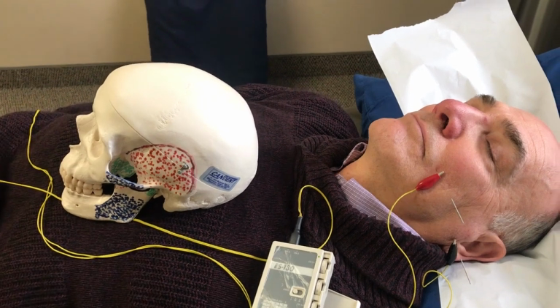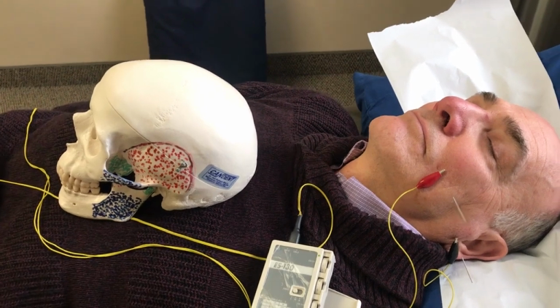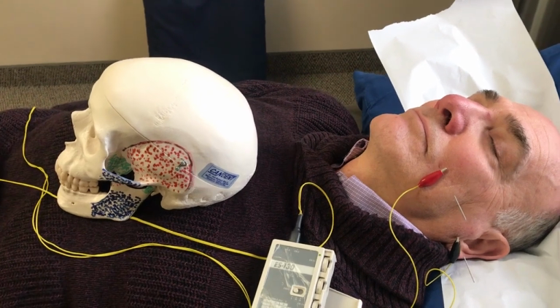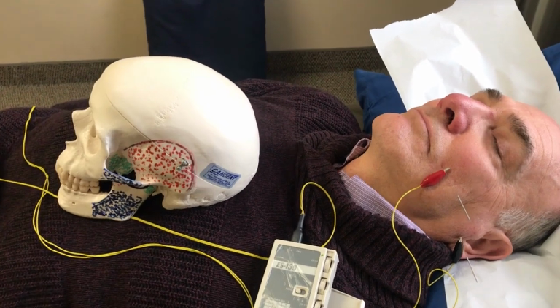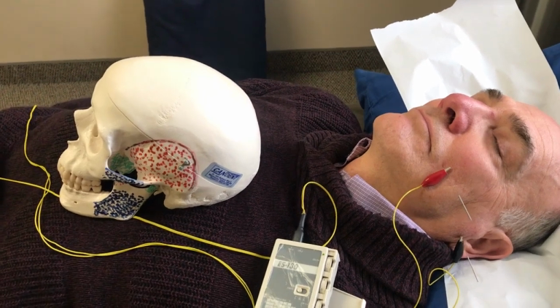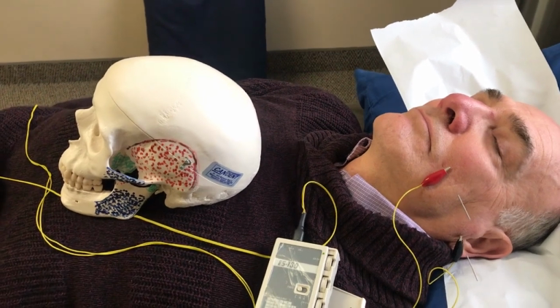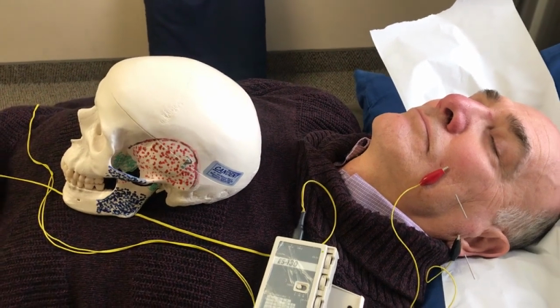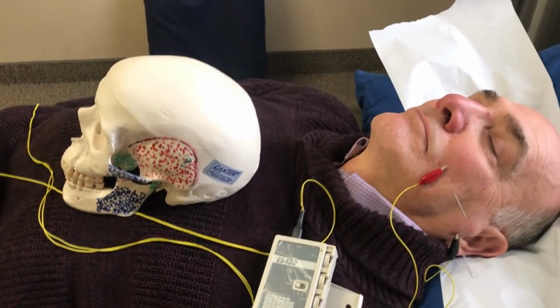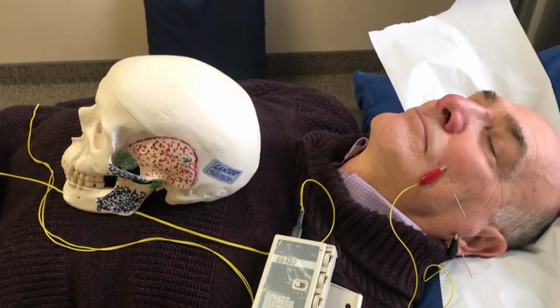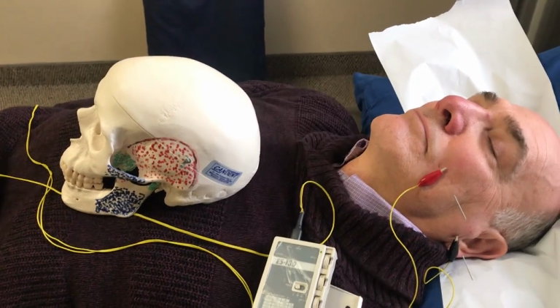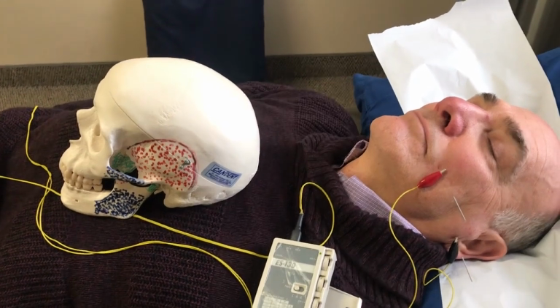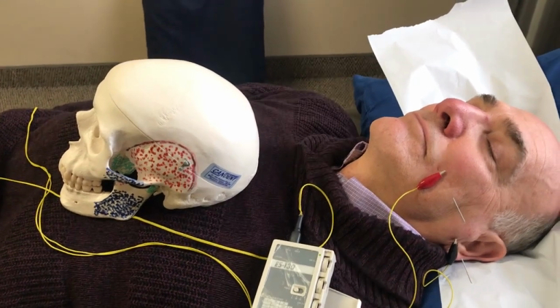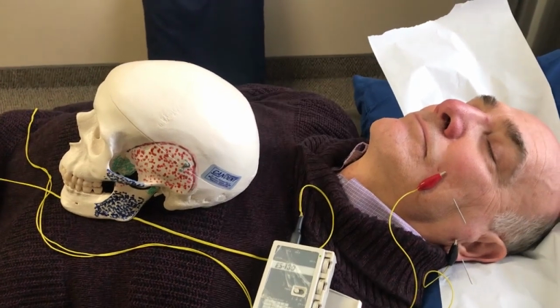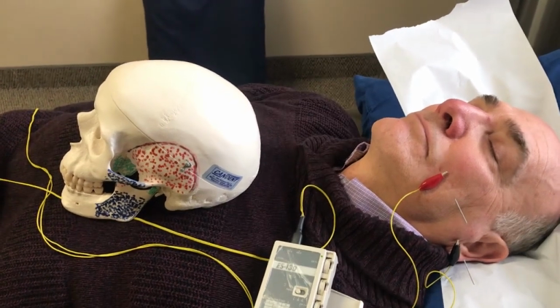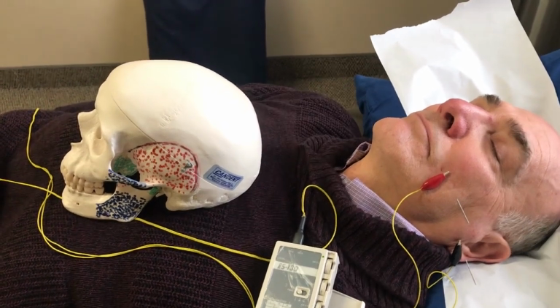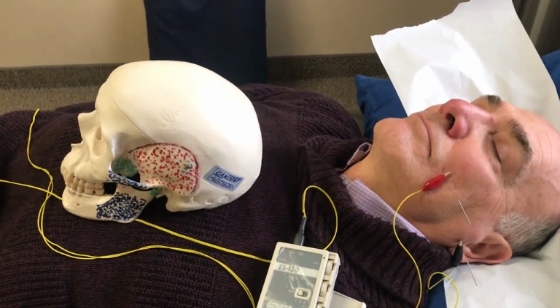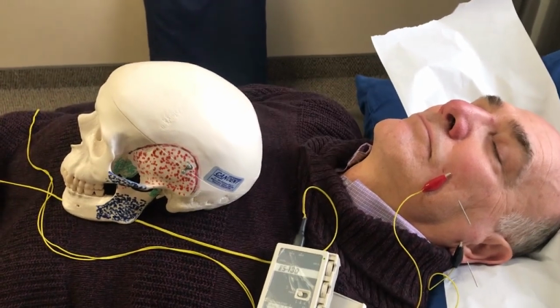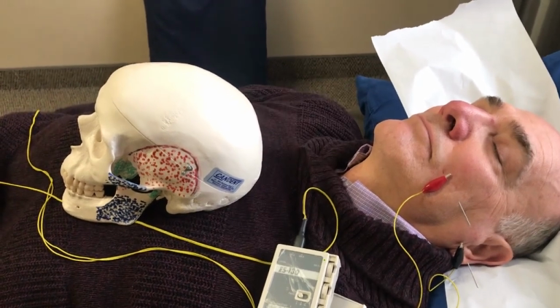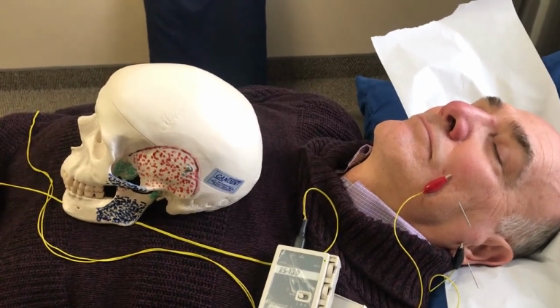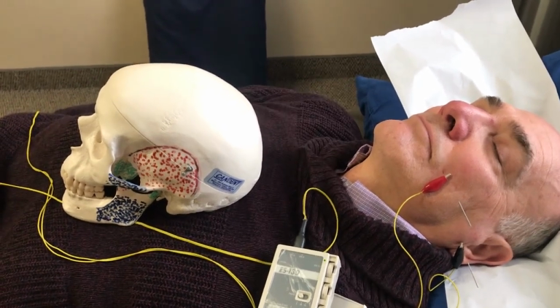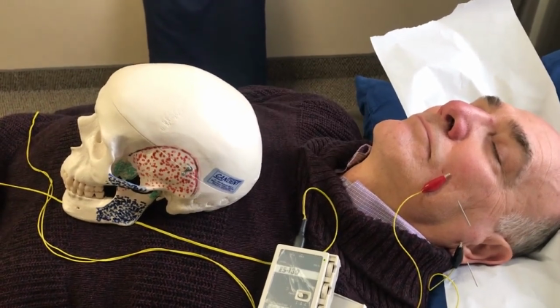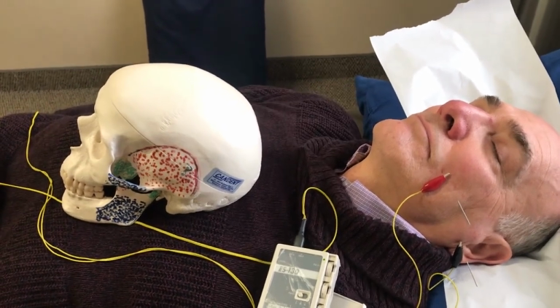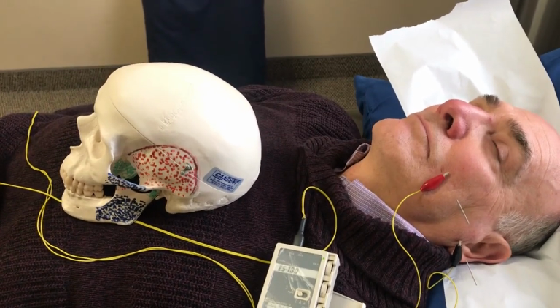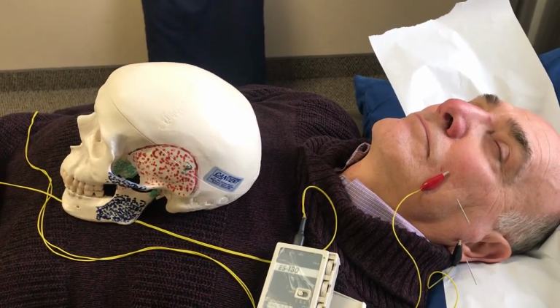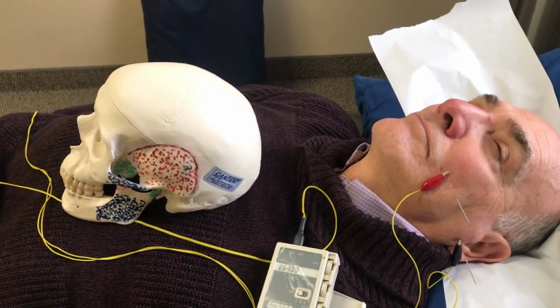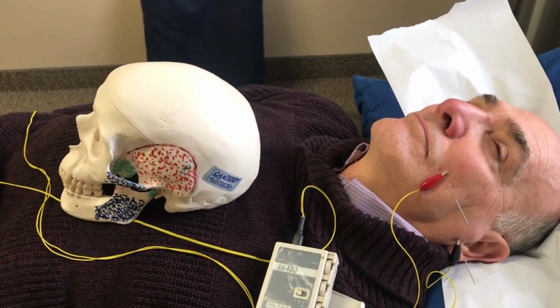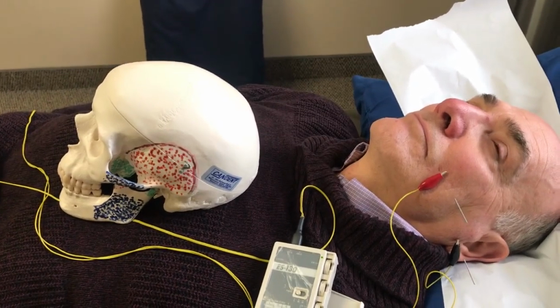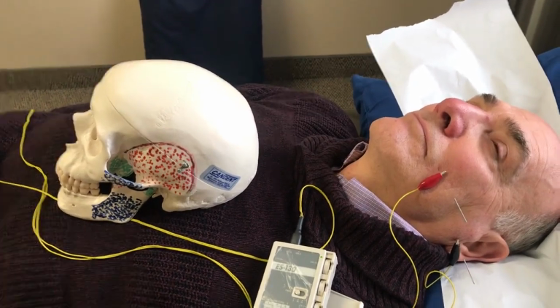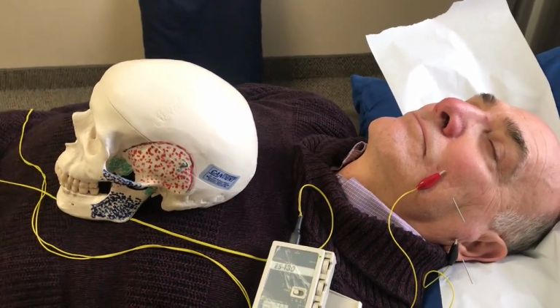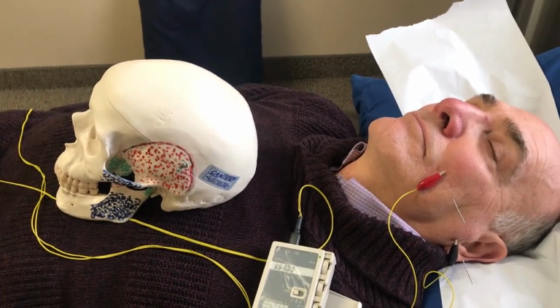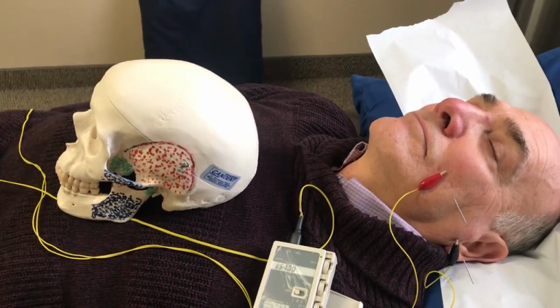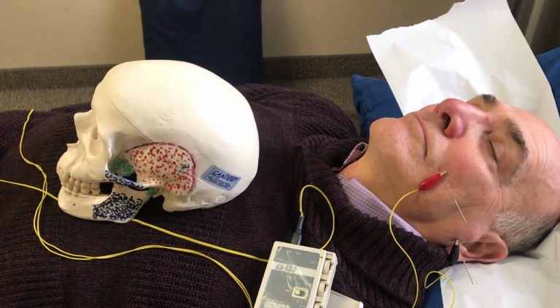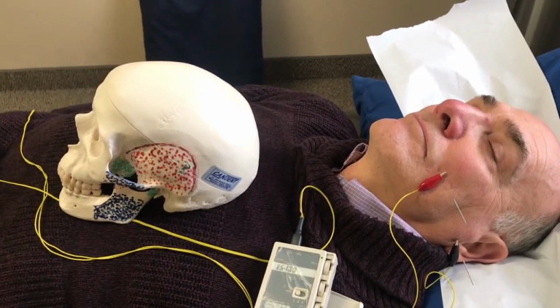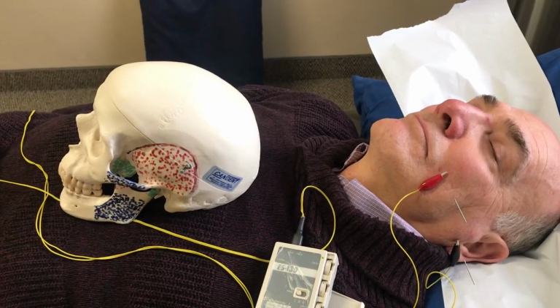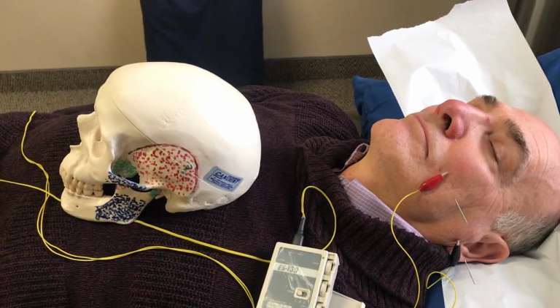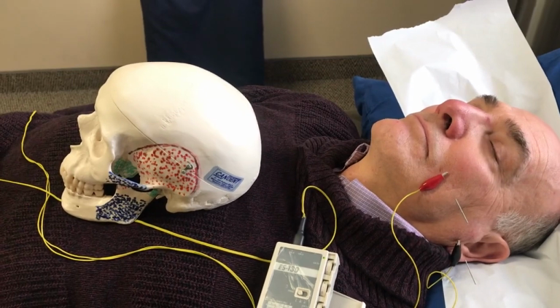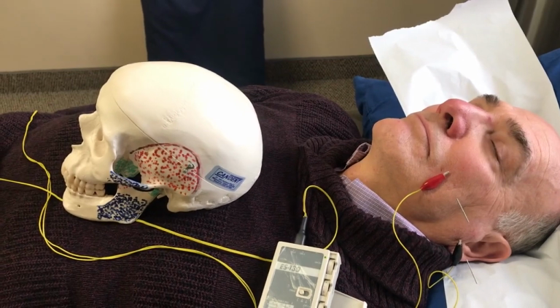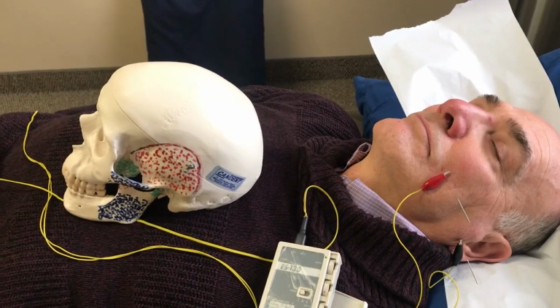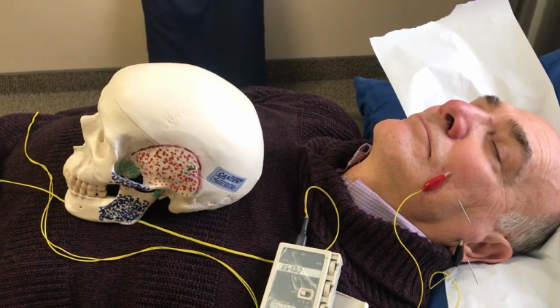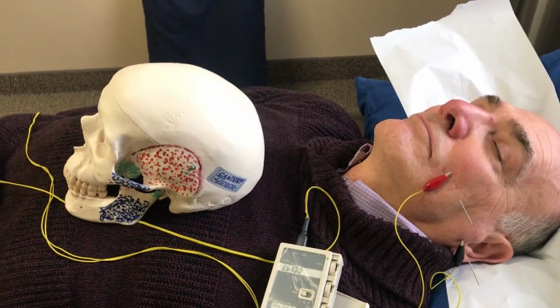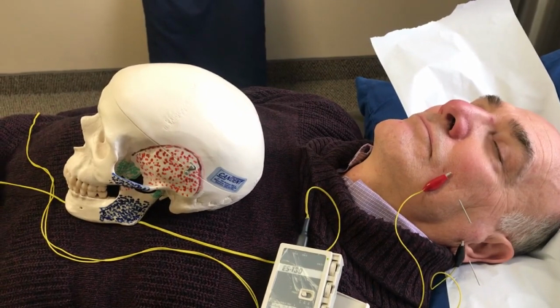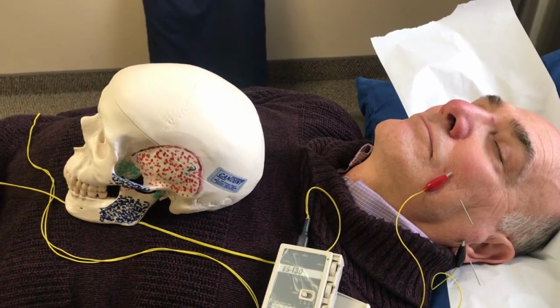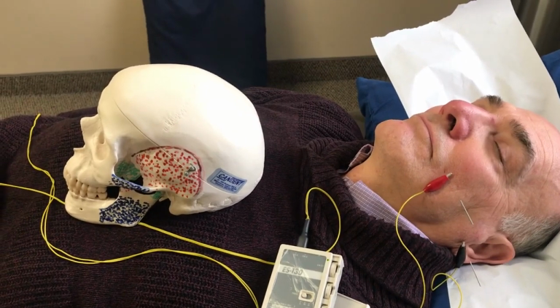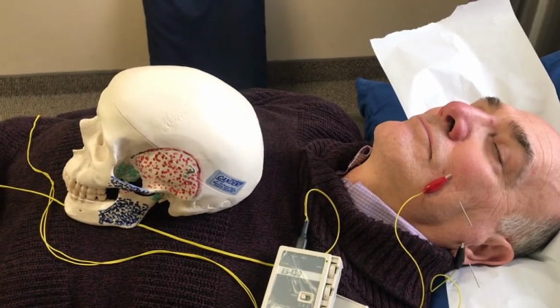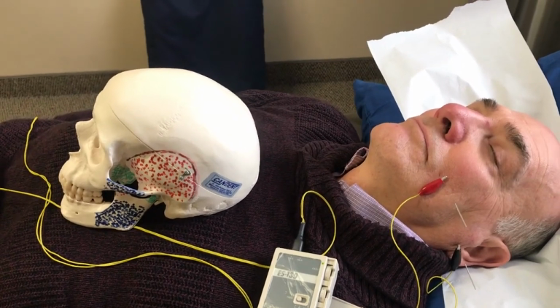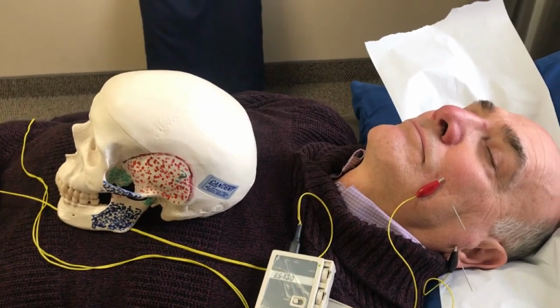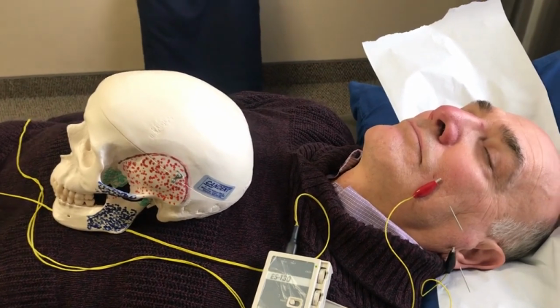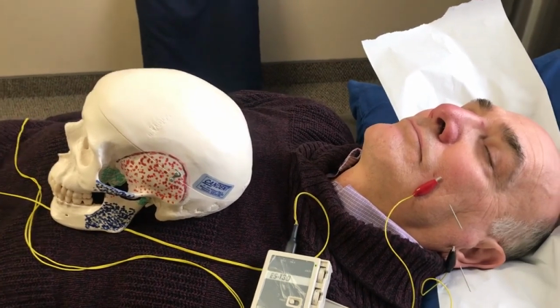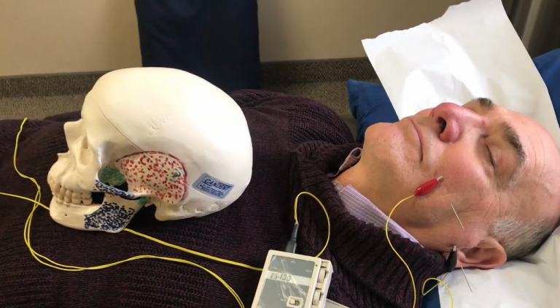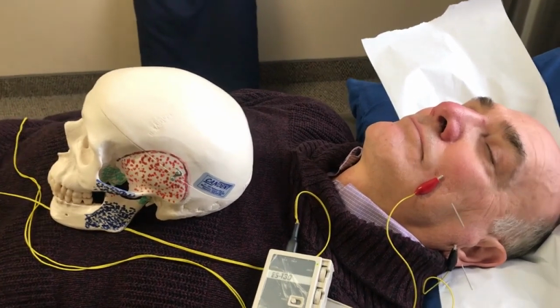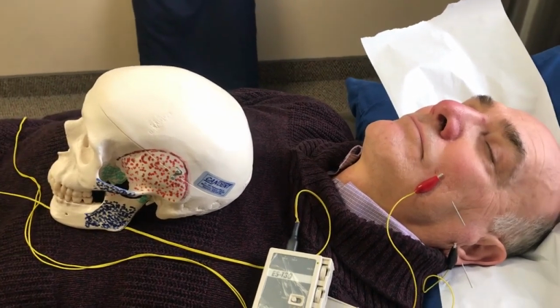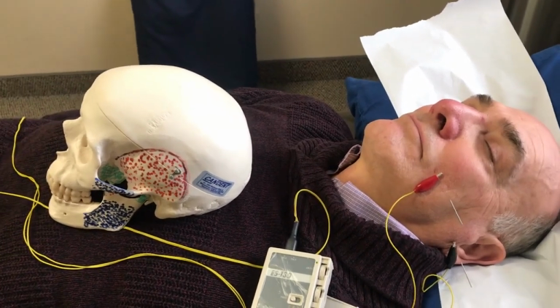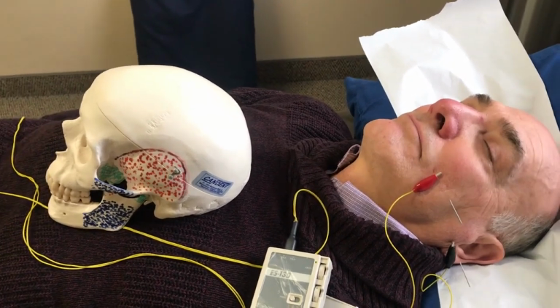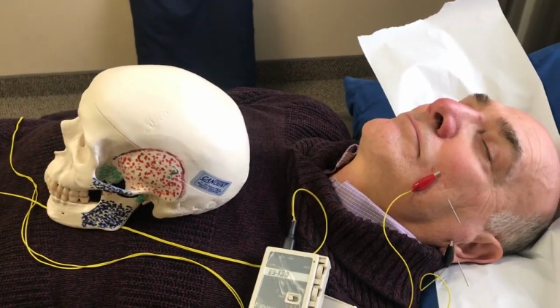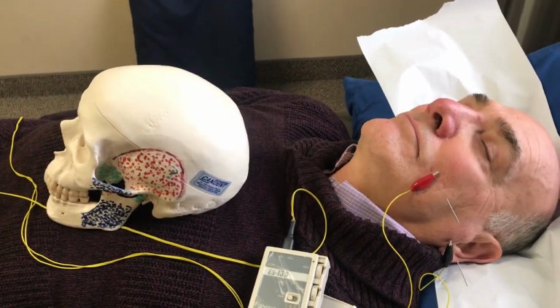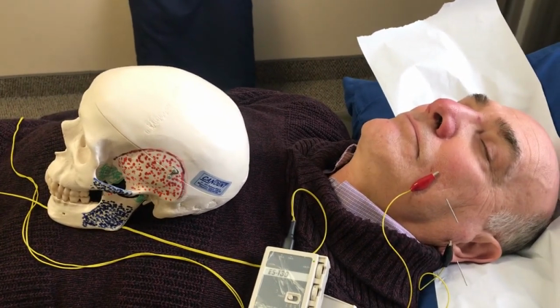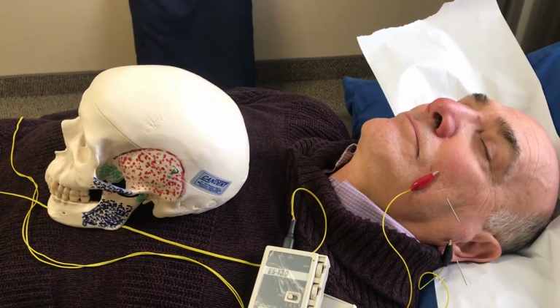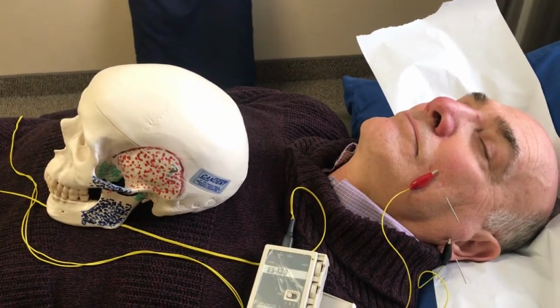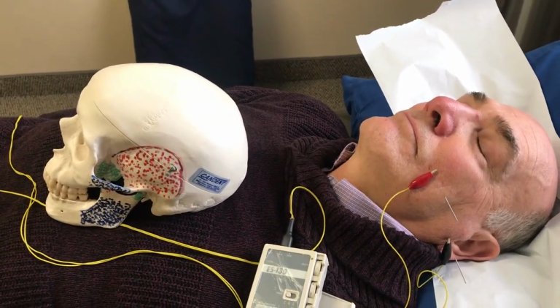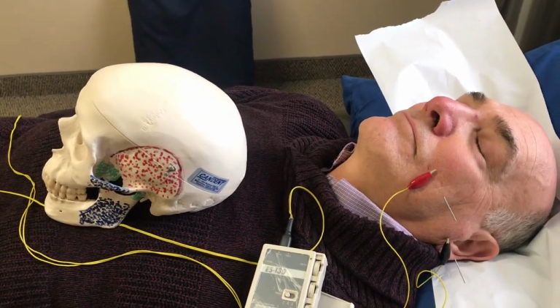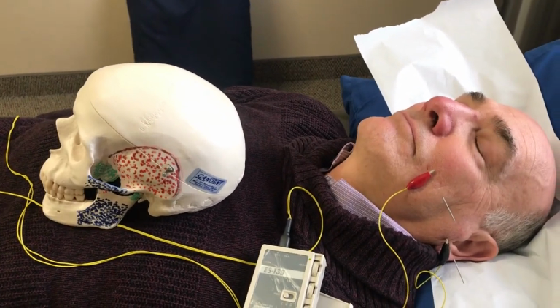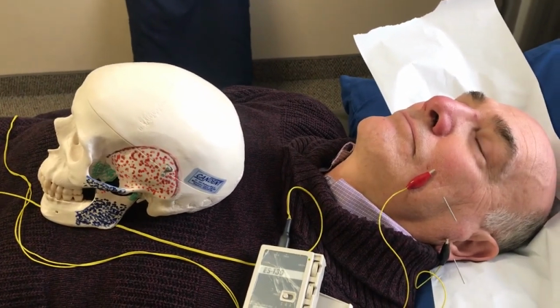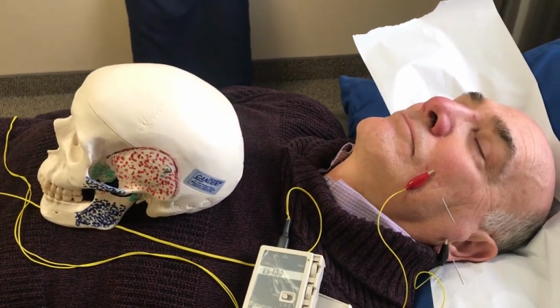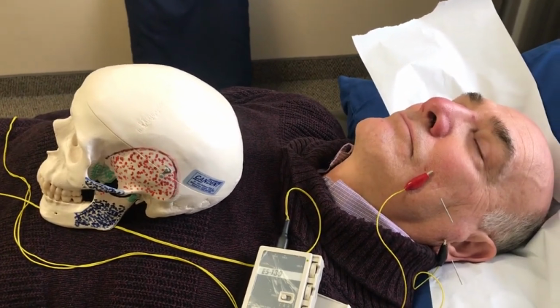All right, here we go. Many people have been asking me about a Bell's Palsy facial nerve paralysis video, so I'm going to reshoot it right now.